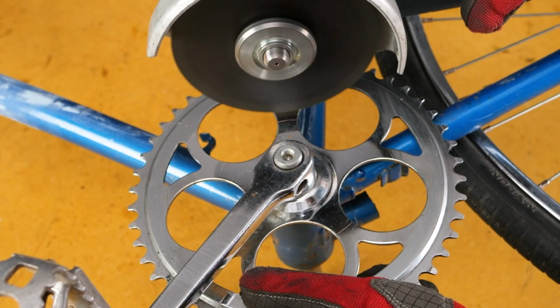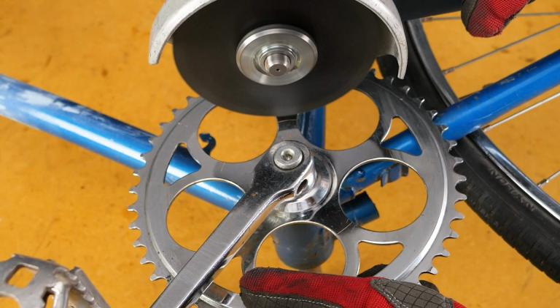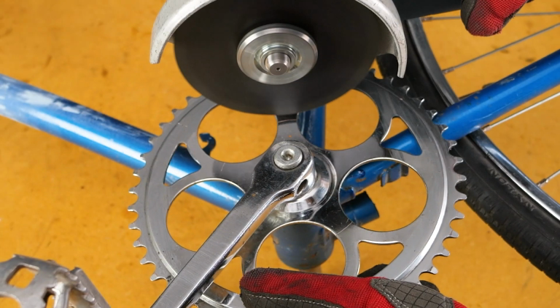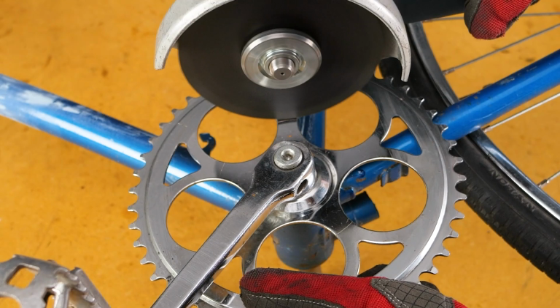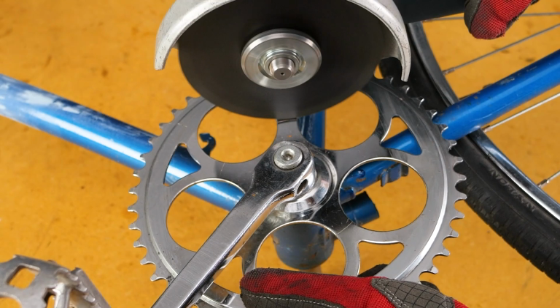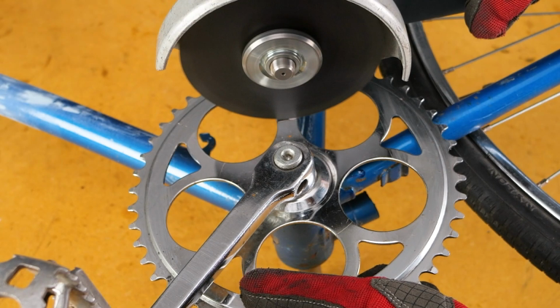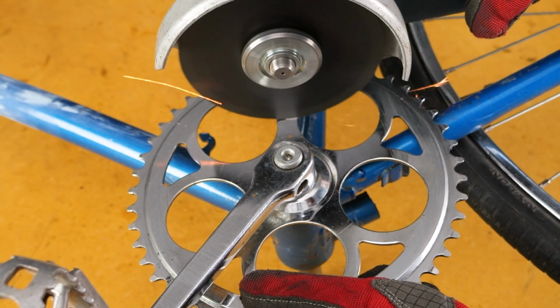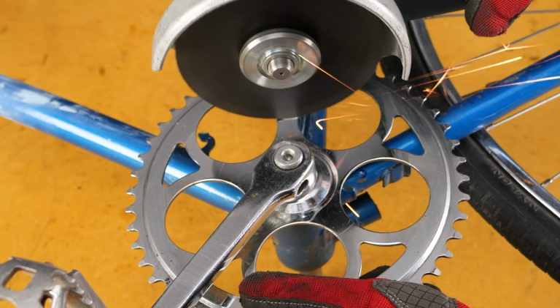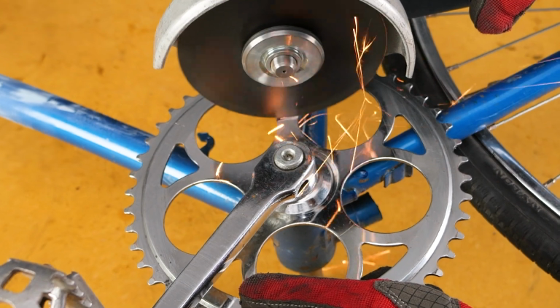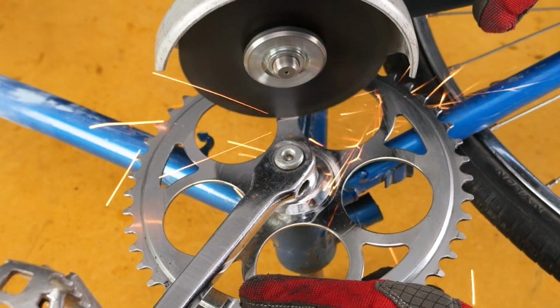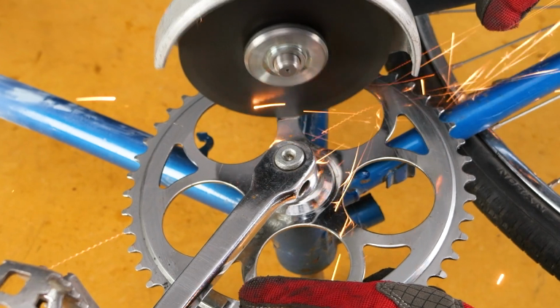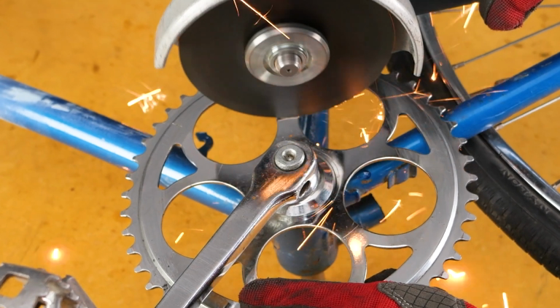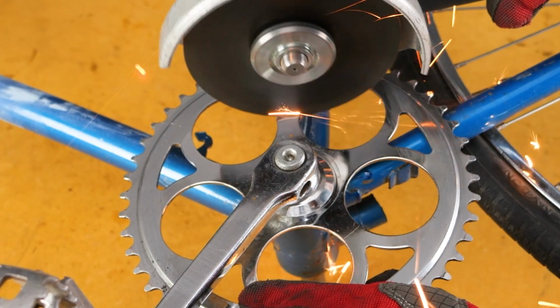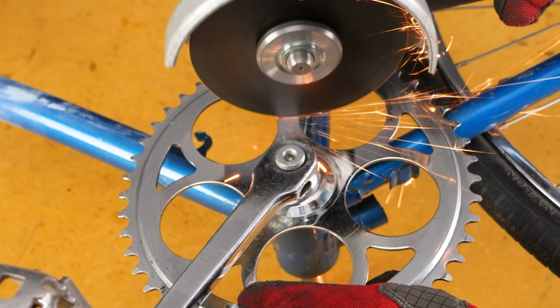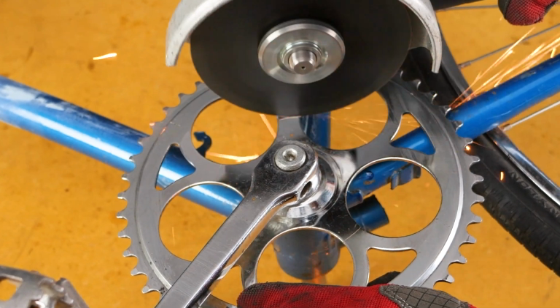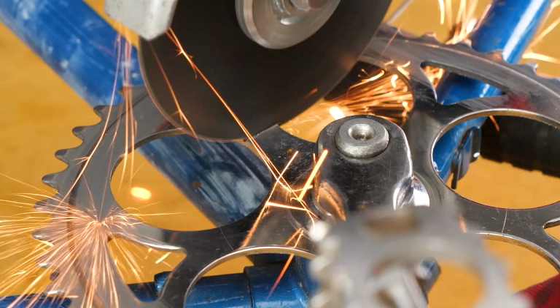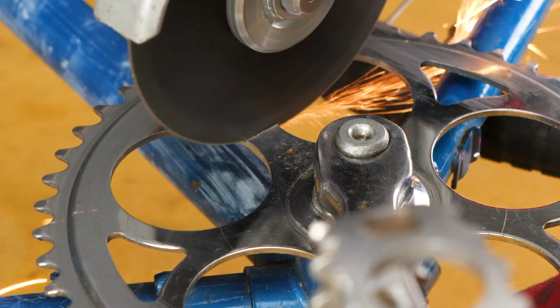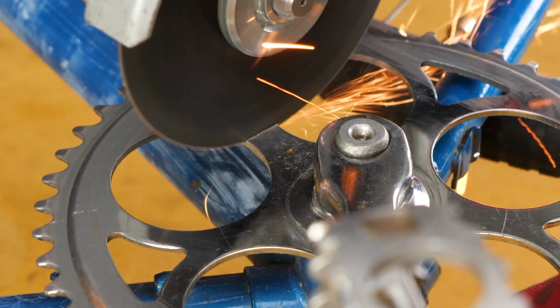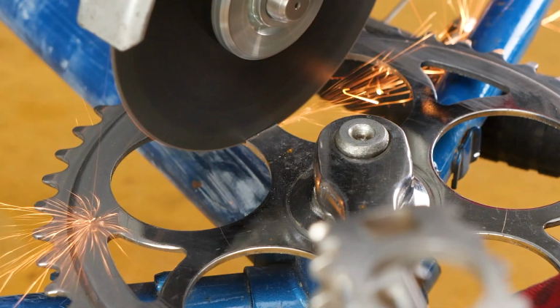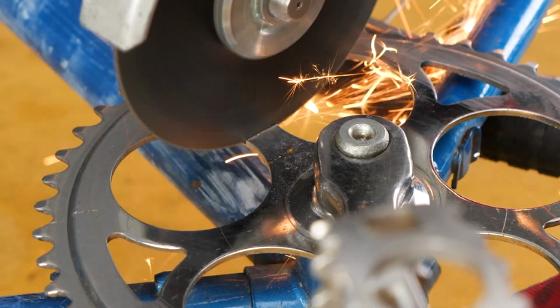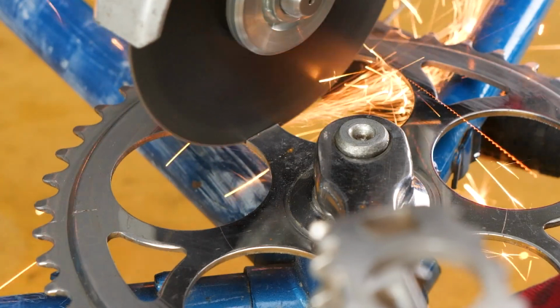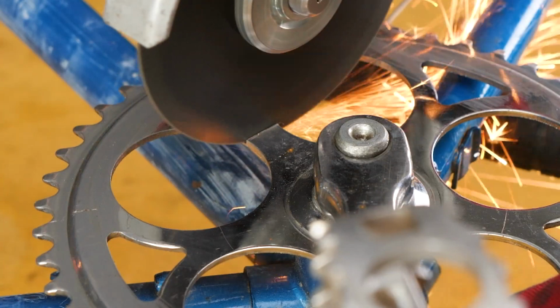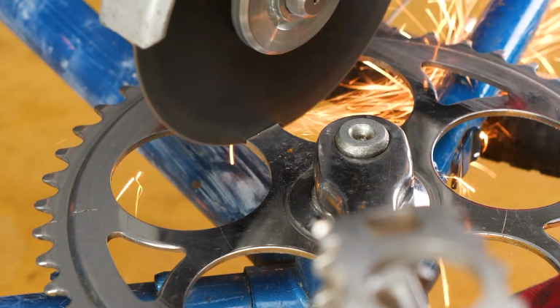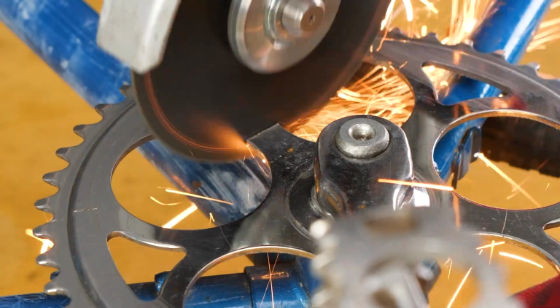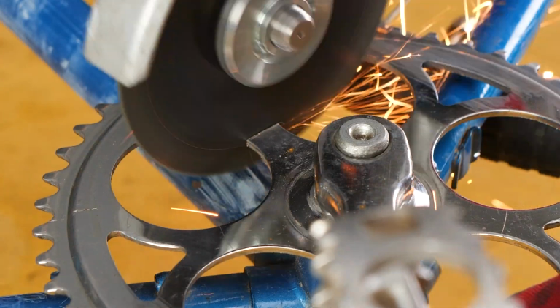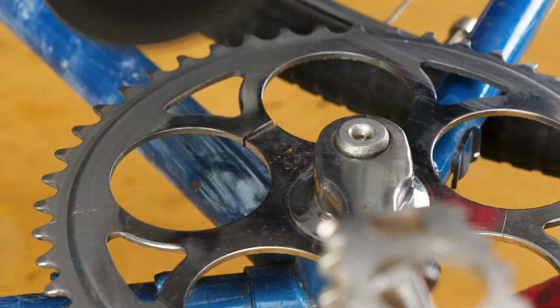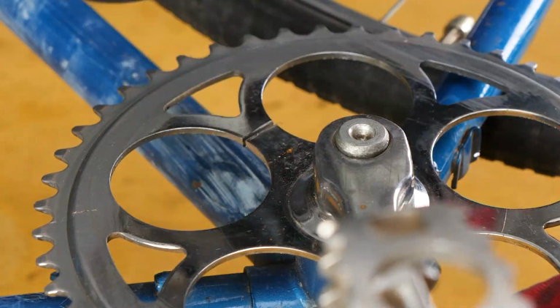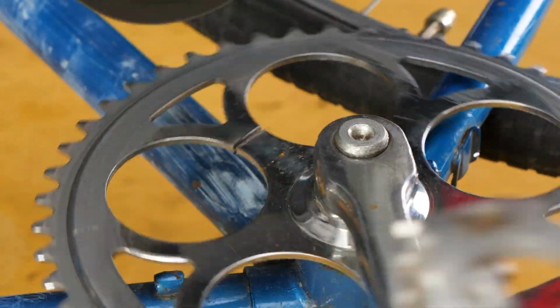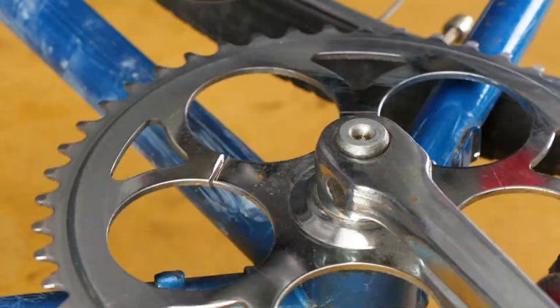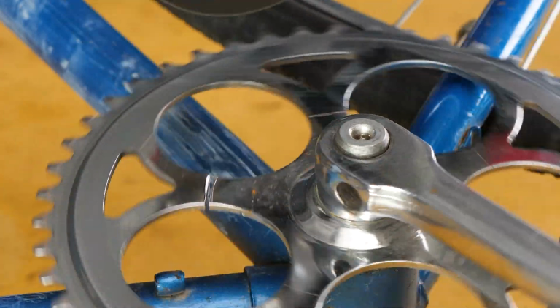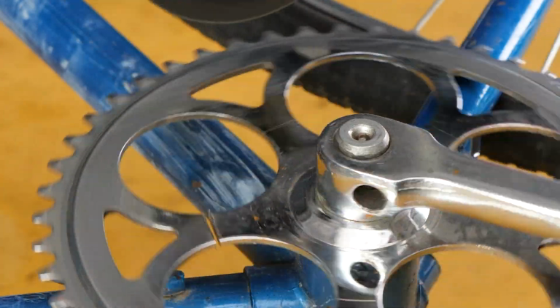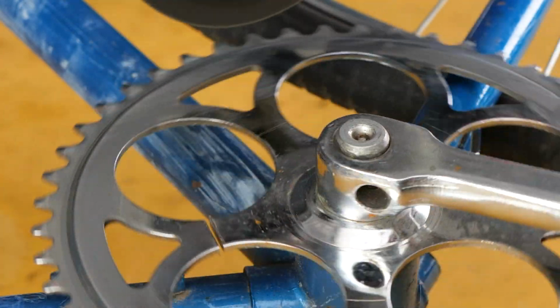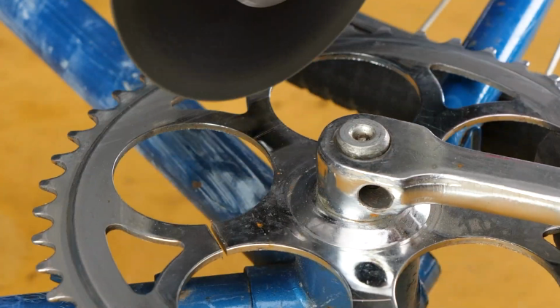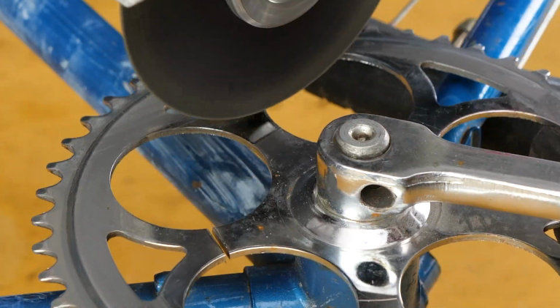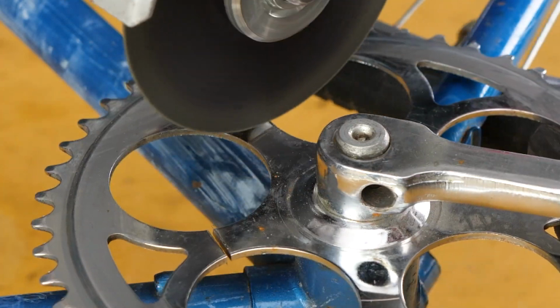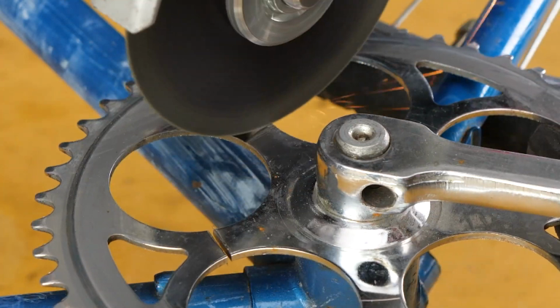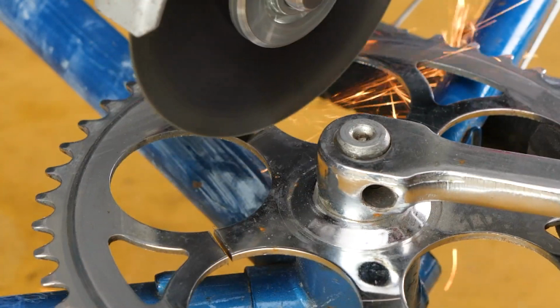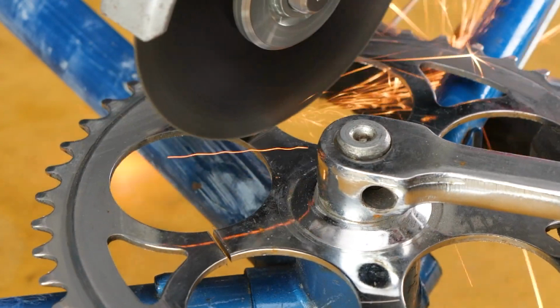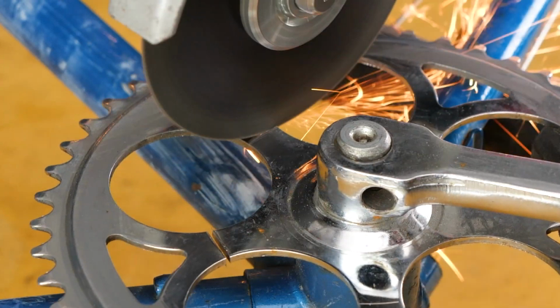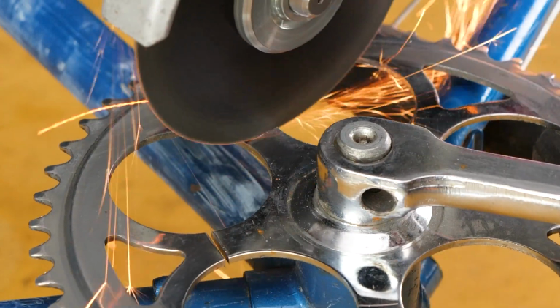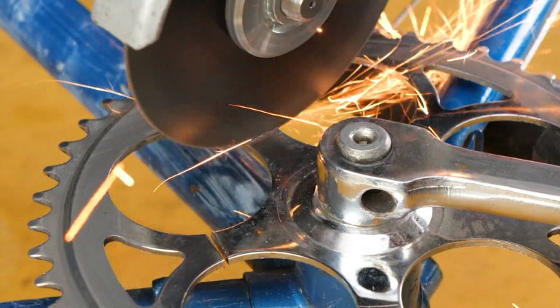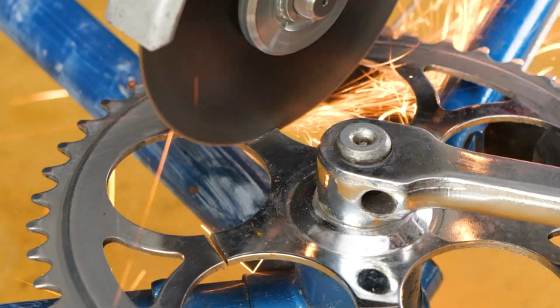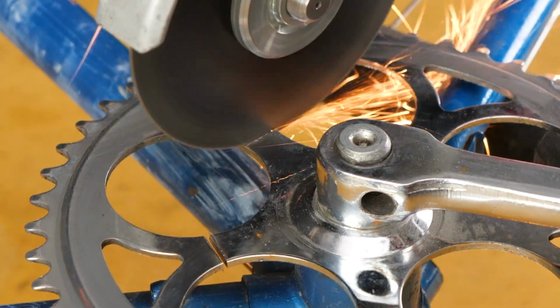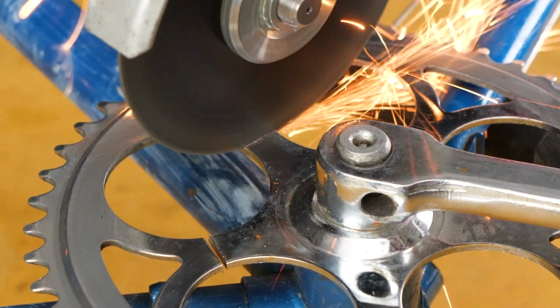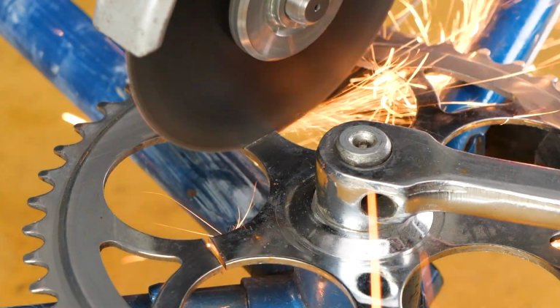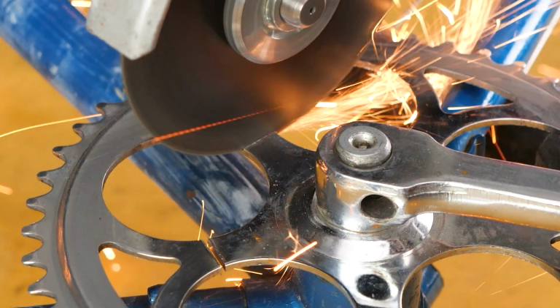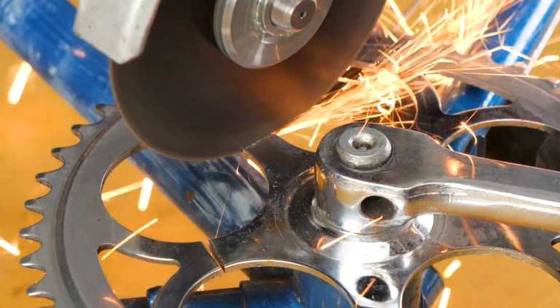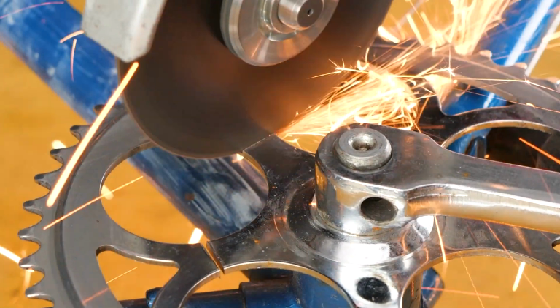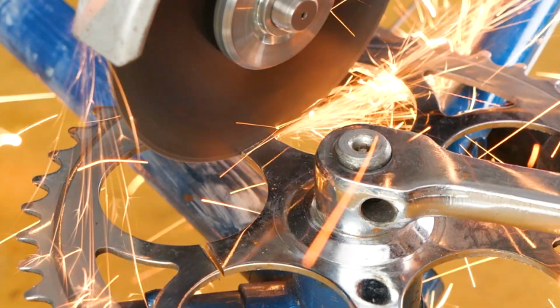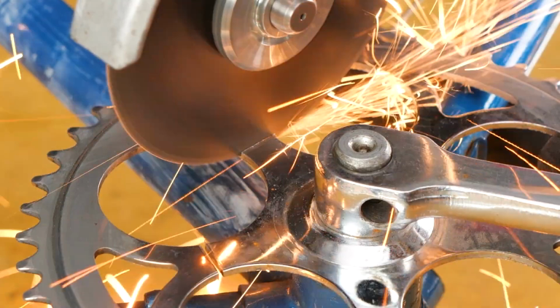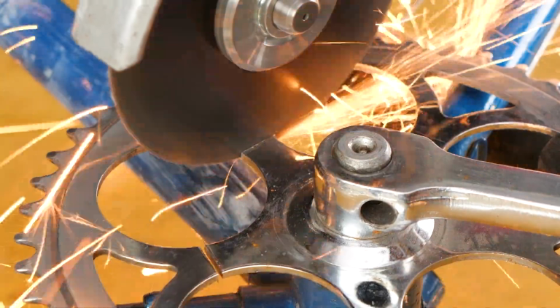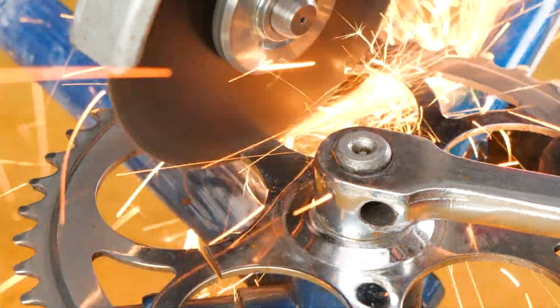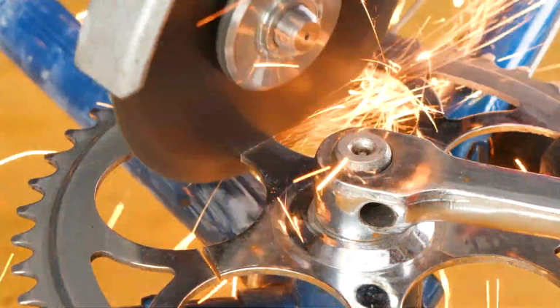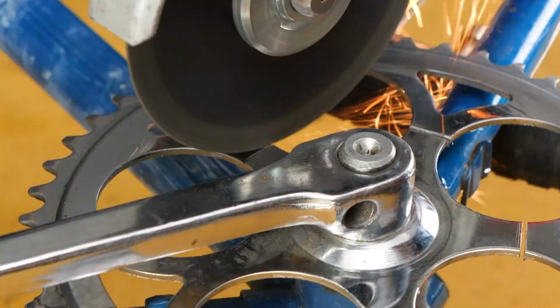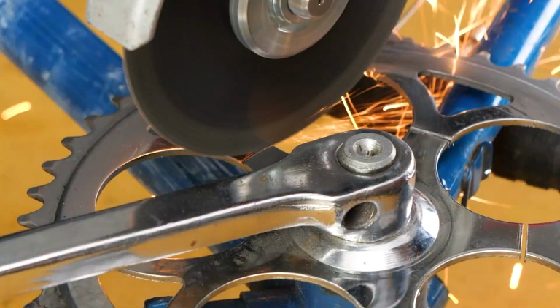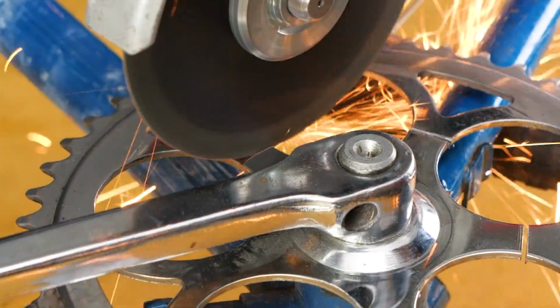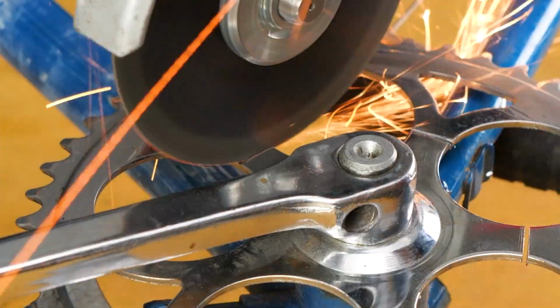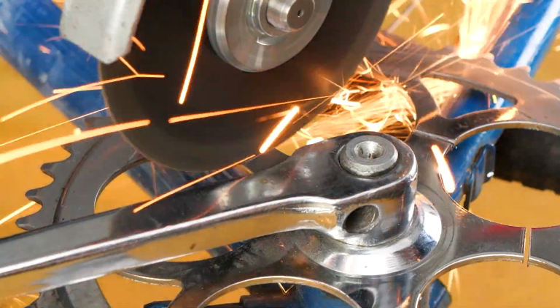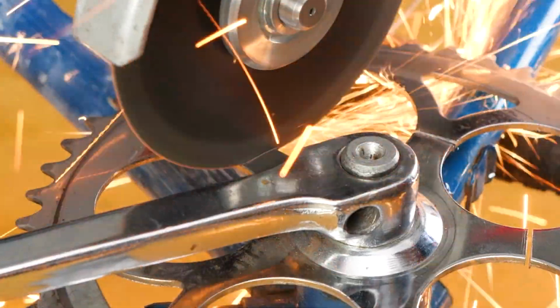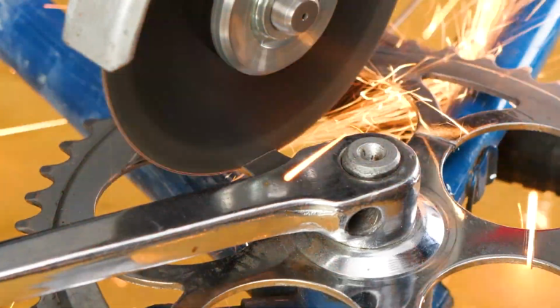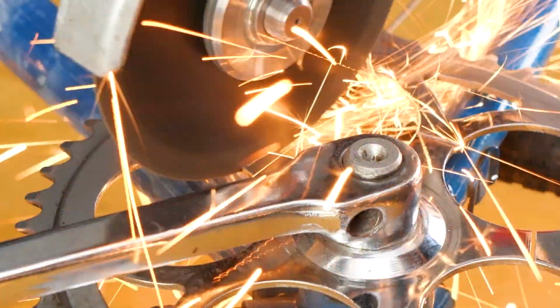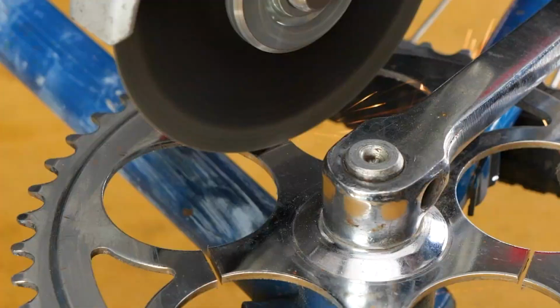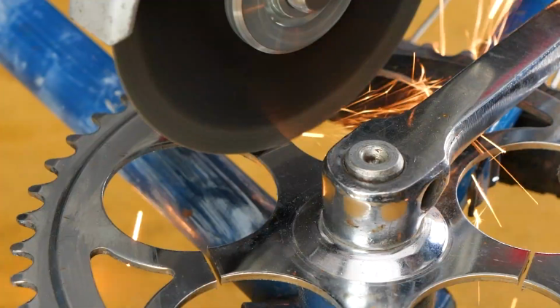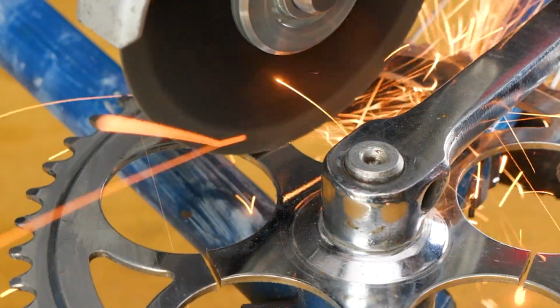And you know what's coming next? Yep, we're saying goodbye to the old chainring and giving it a fresh new one.